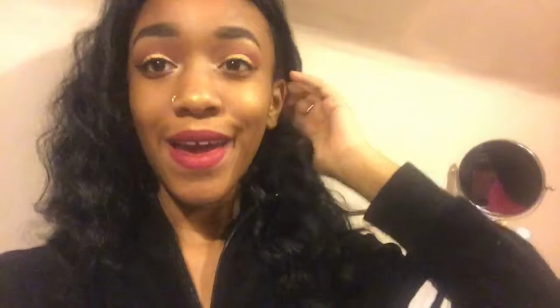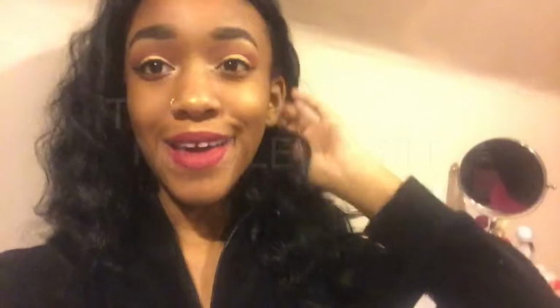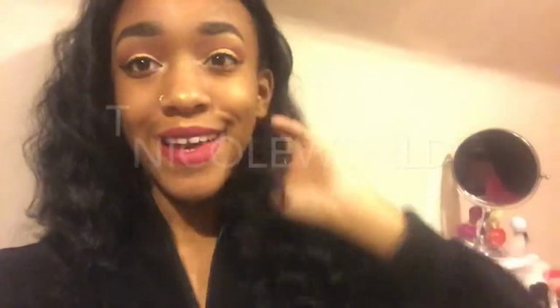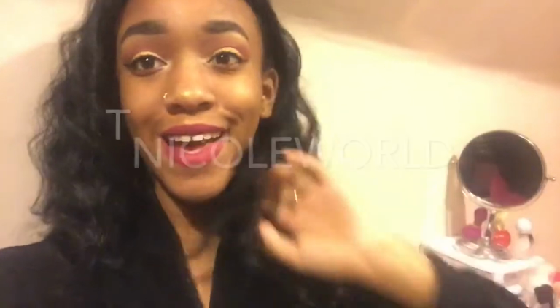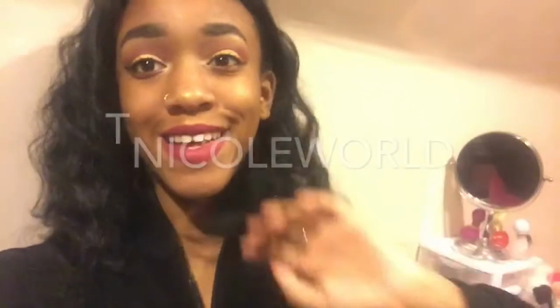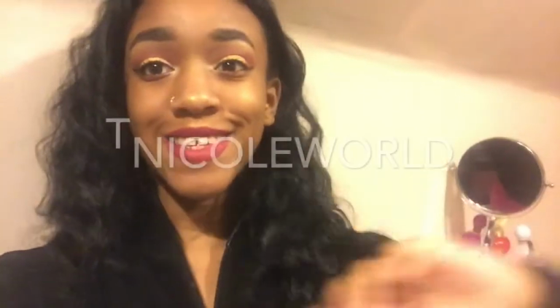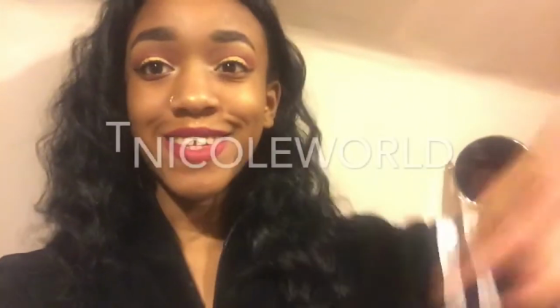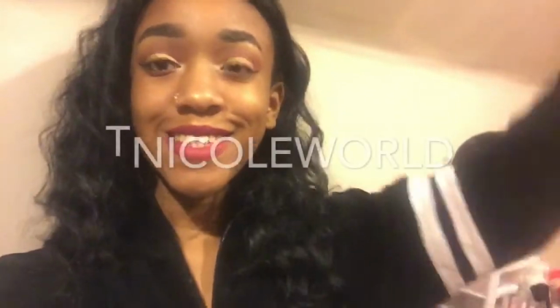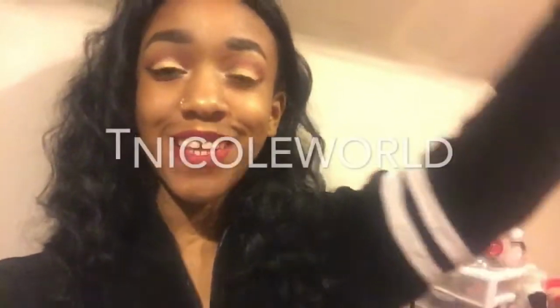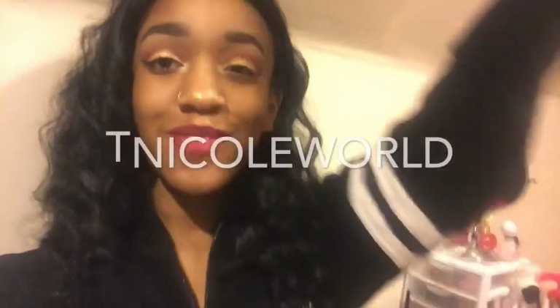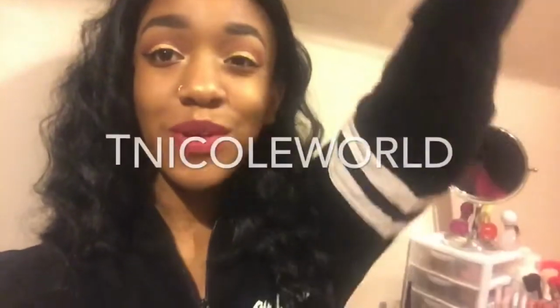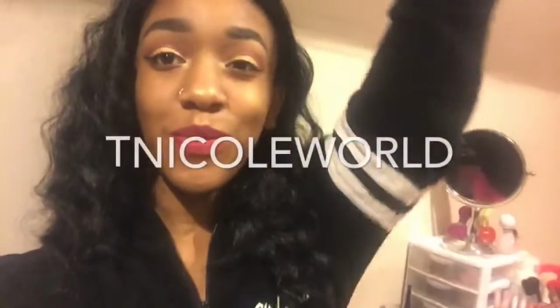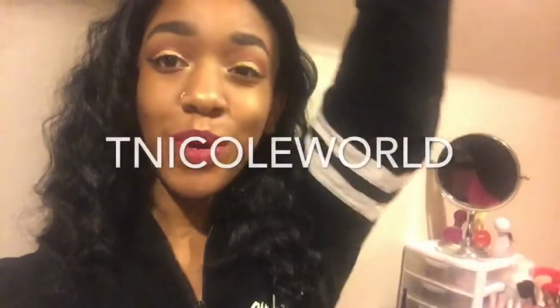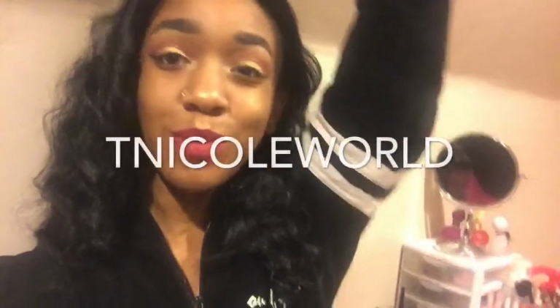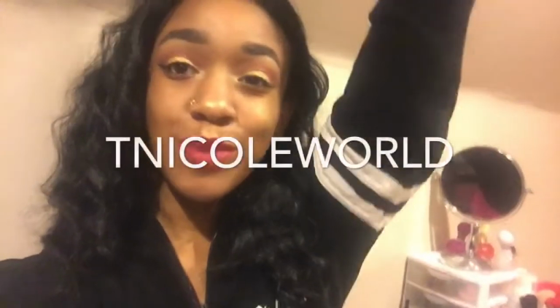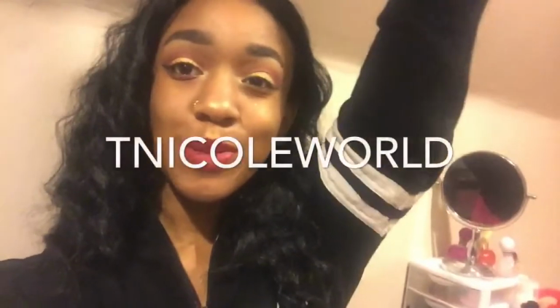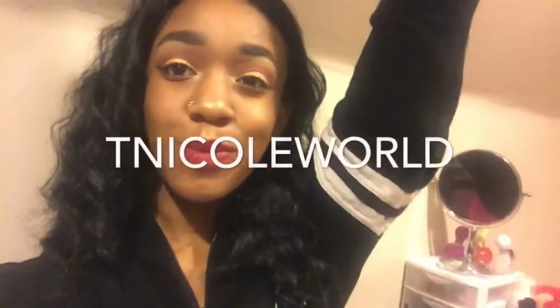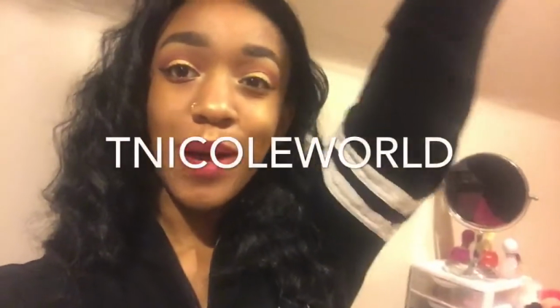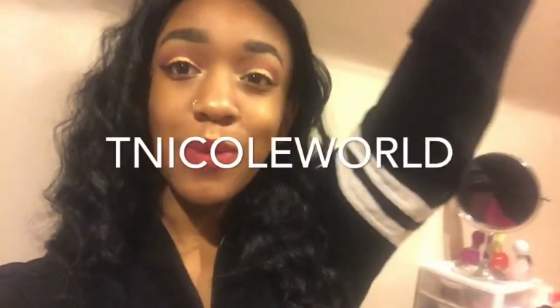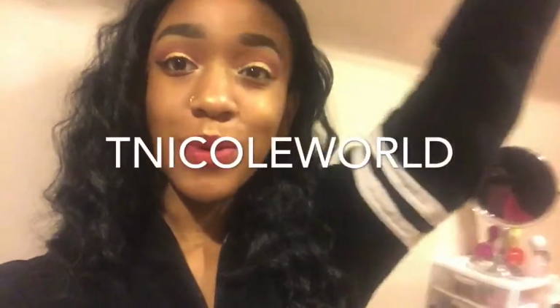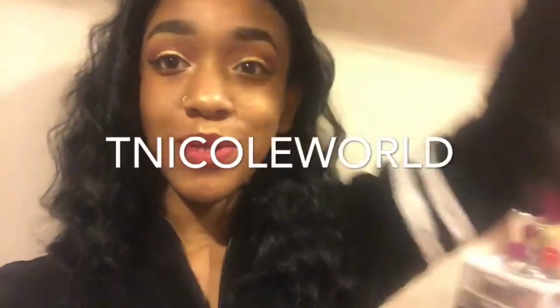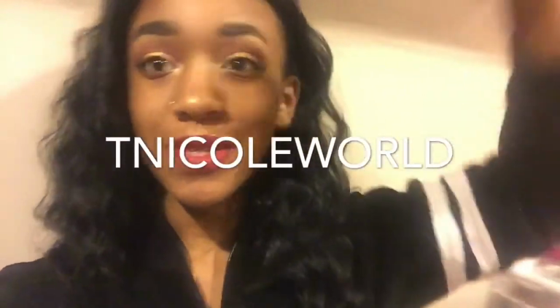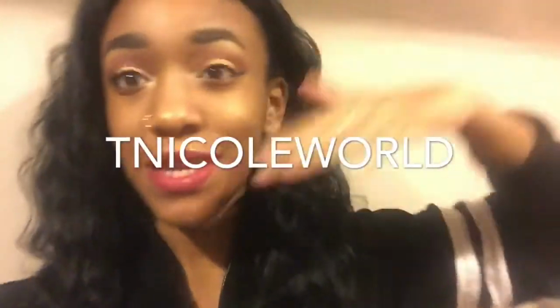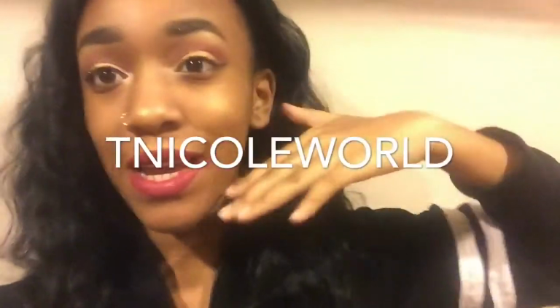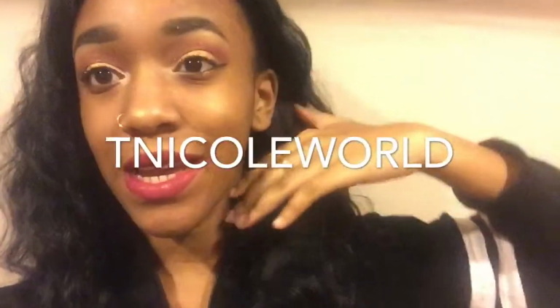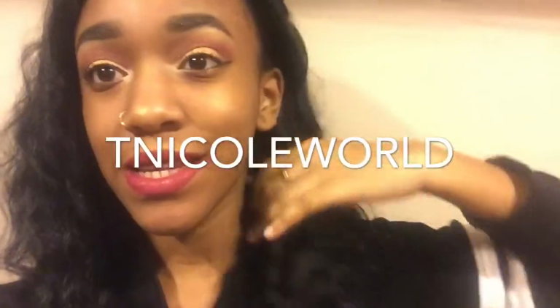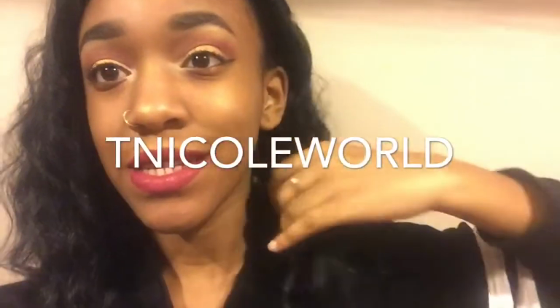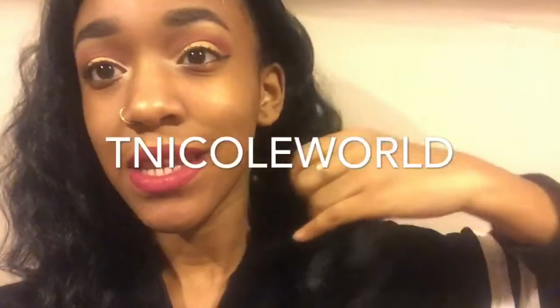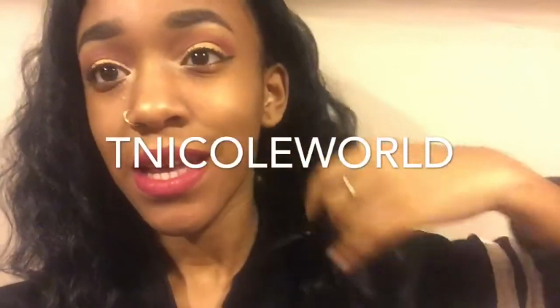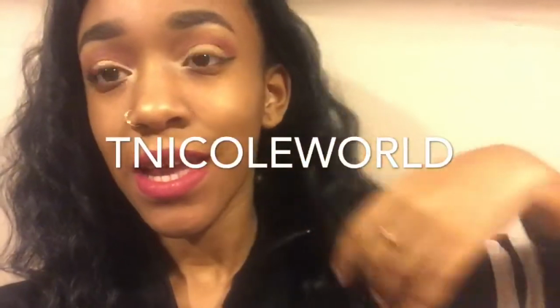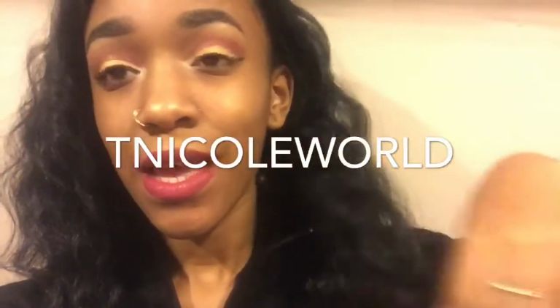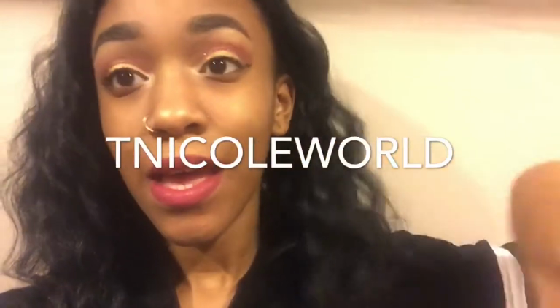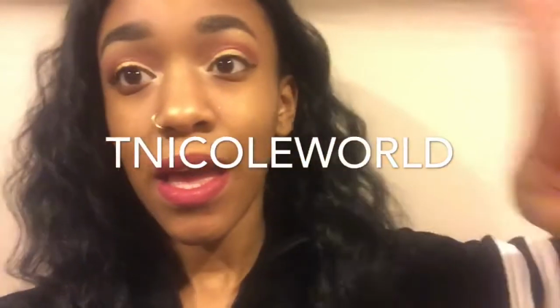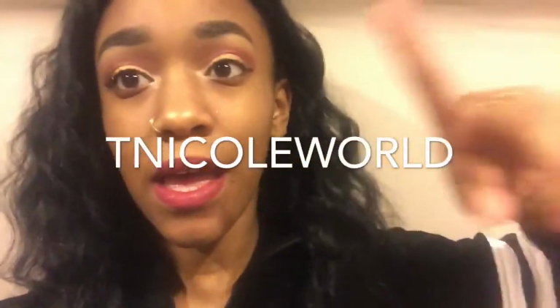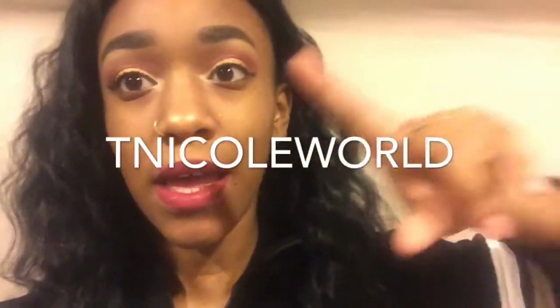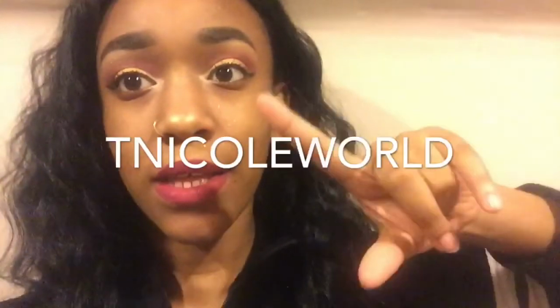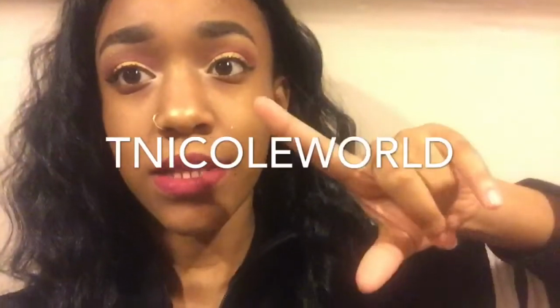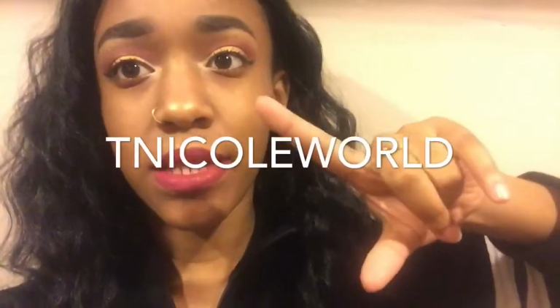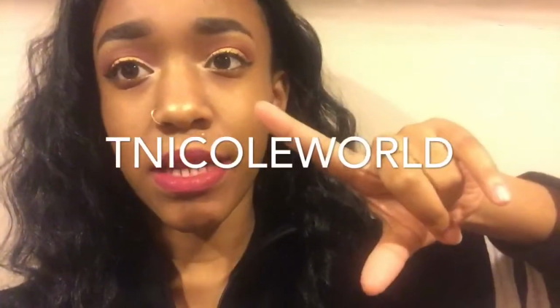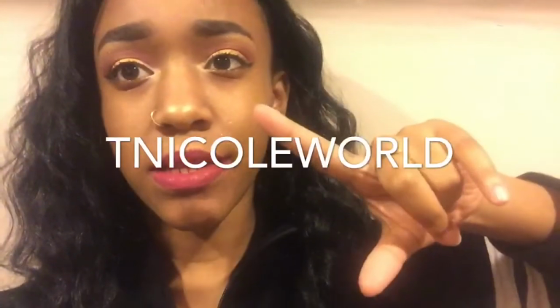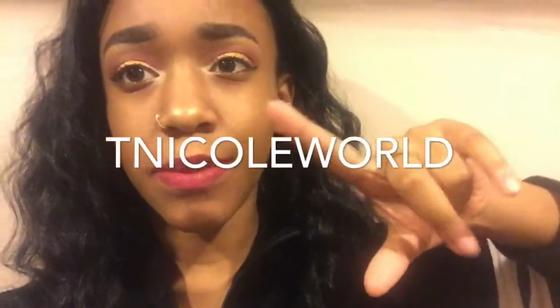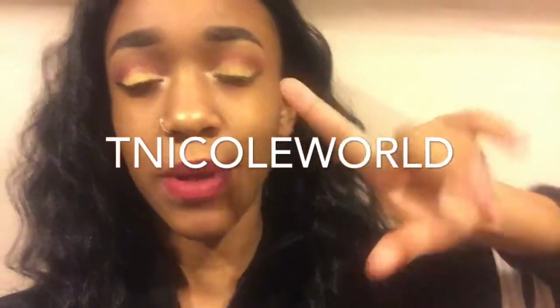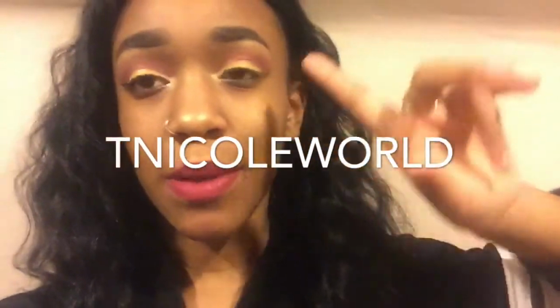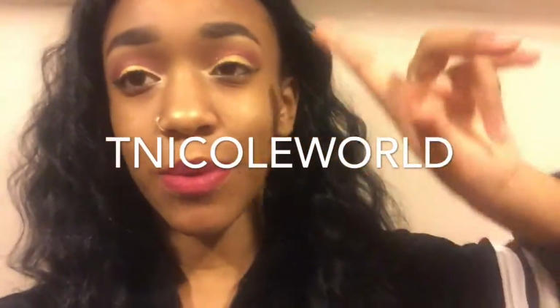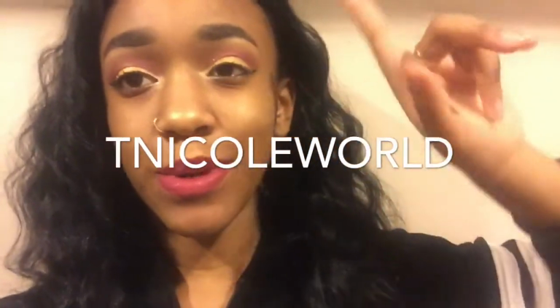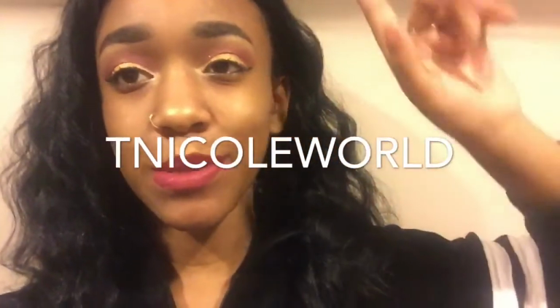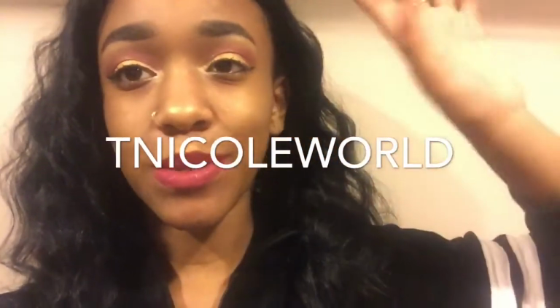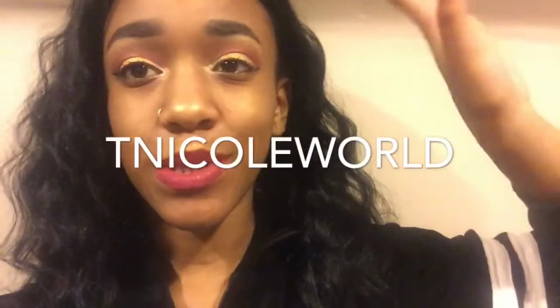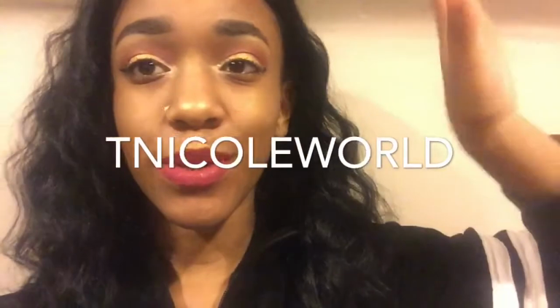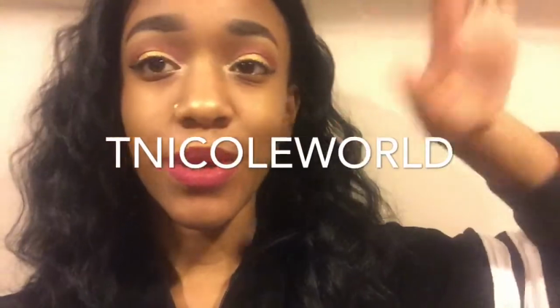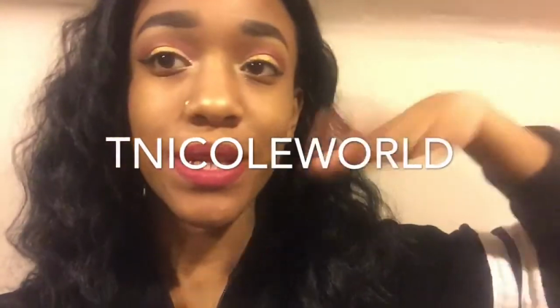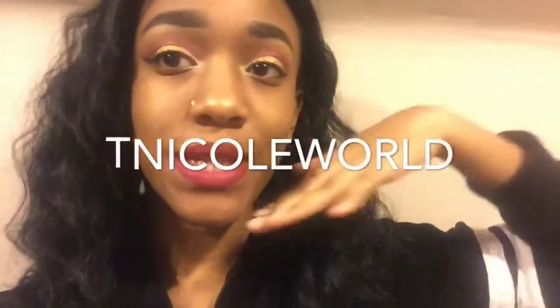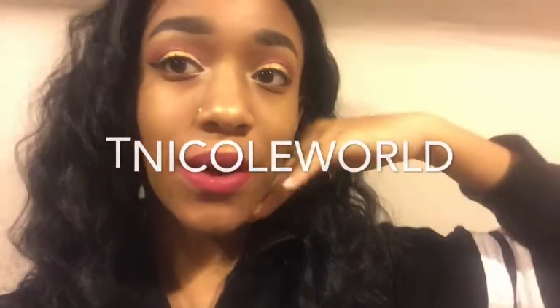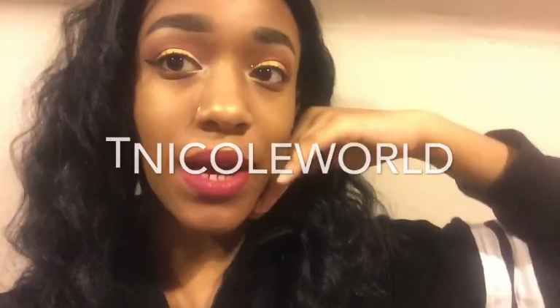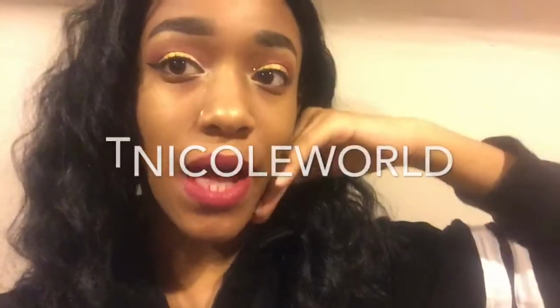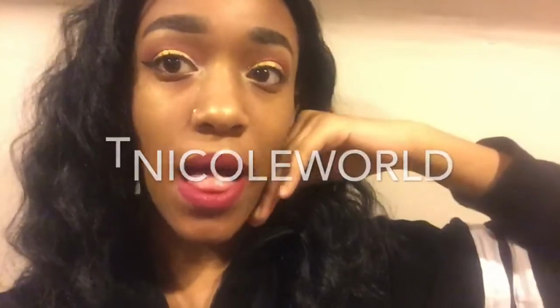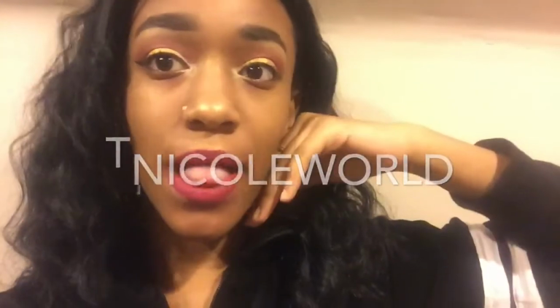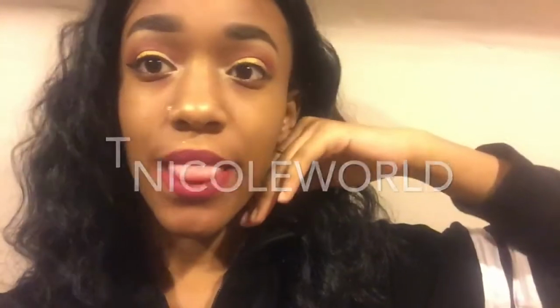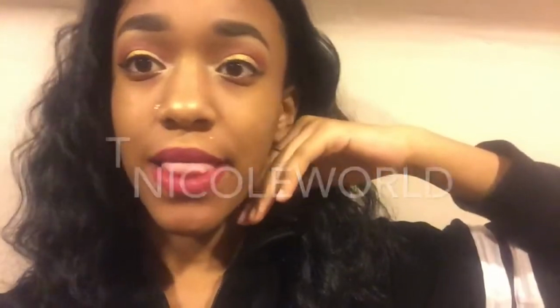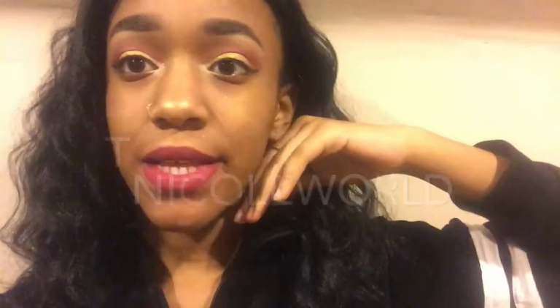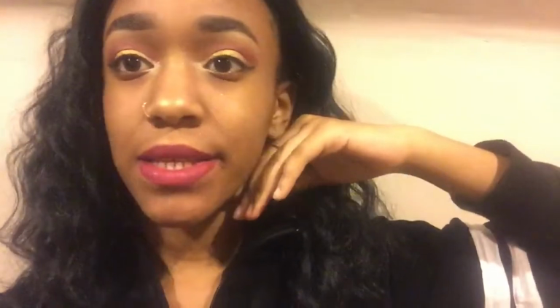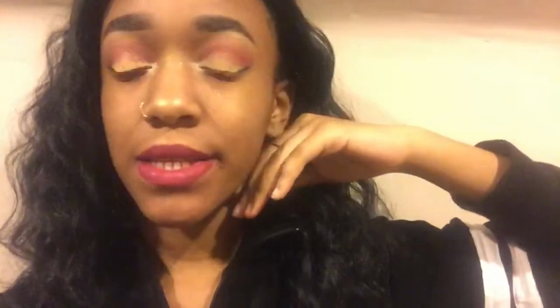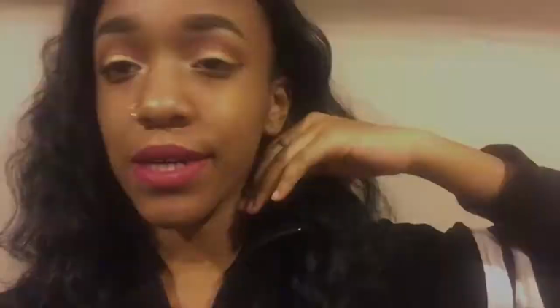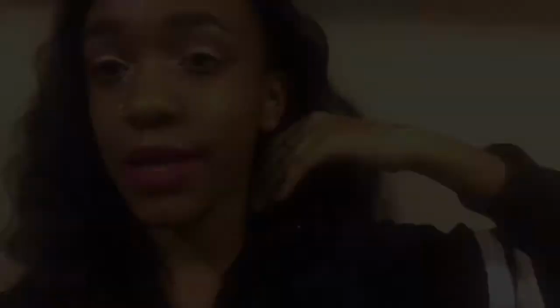Hey guys, it's Tiffany and welcome to my world today. In today's video I'm going to be showing you guys how I got this look.